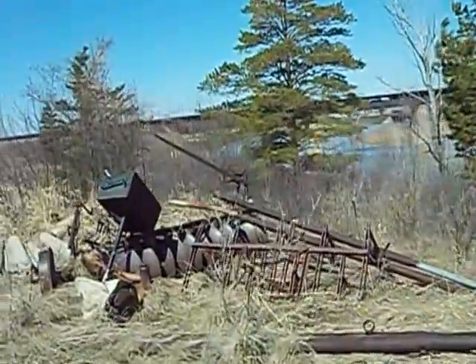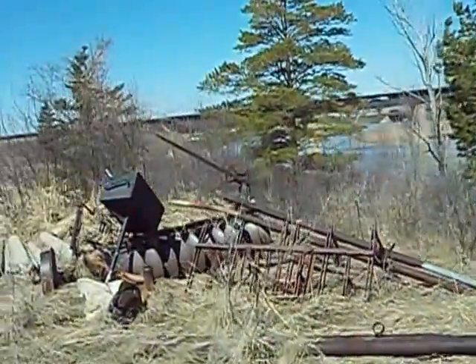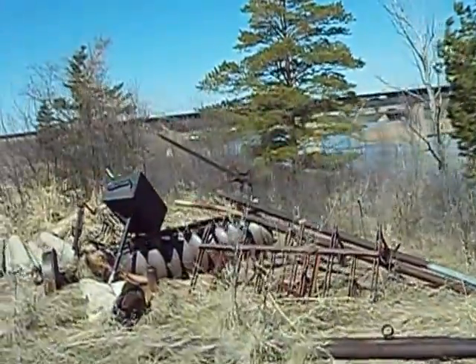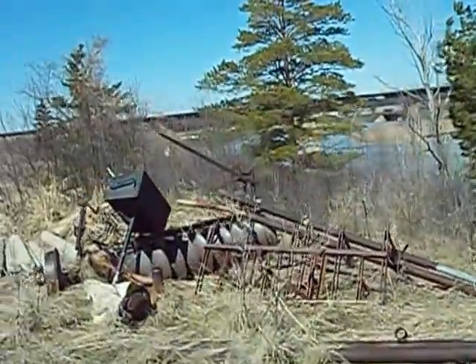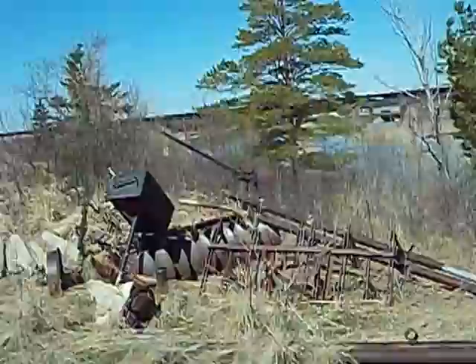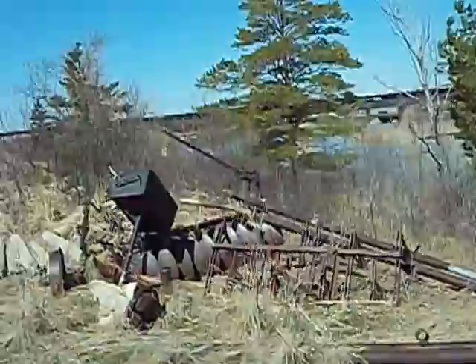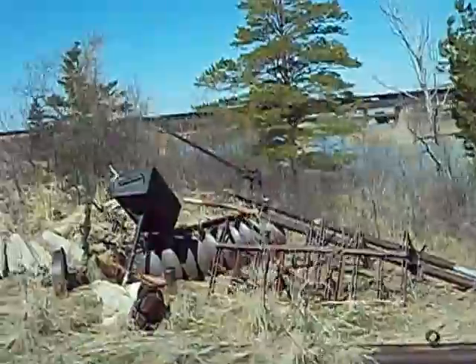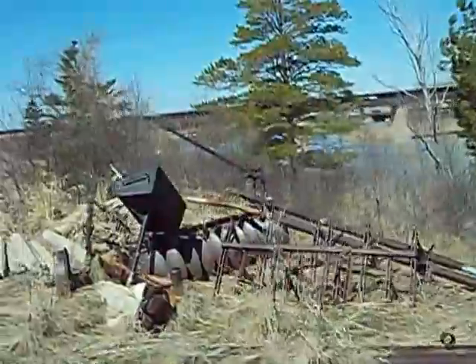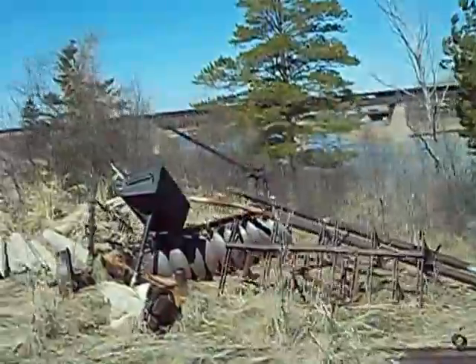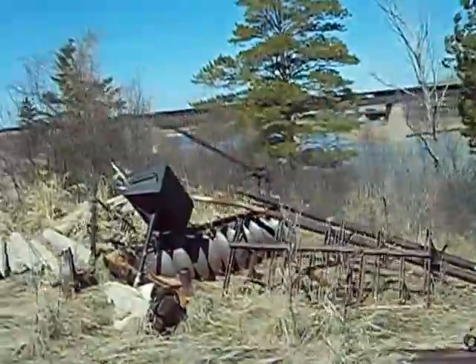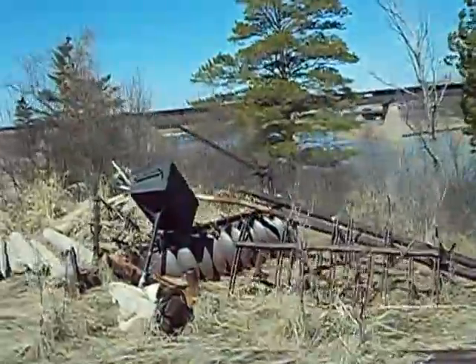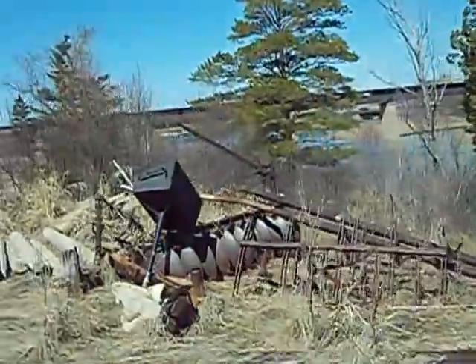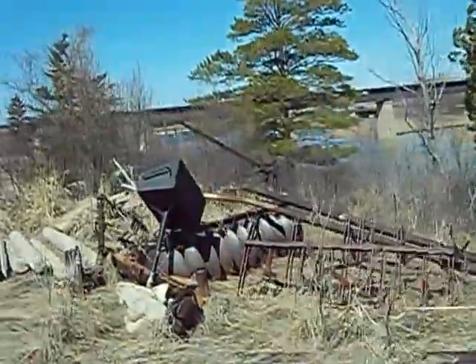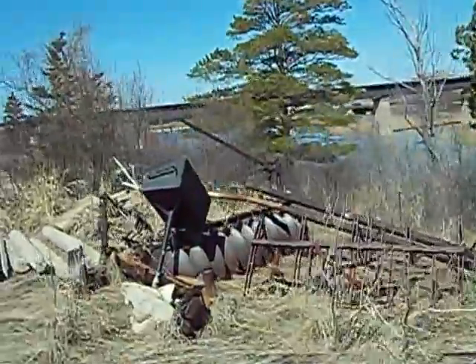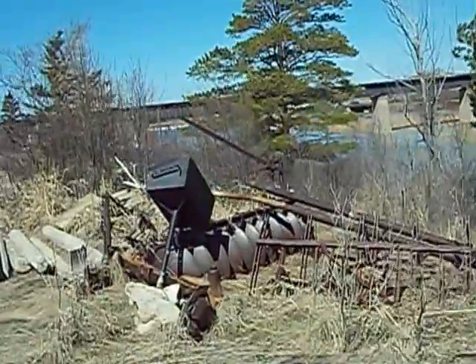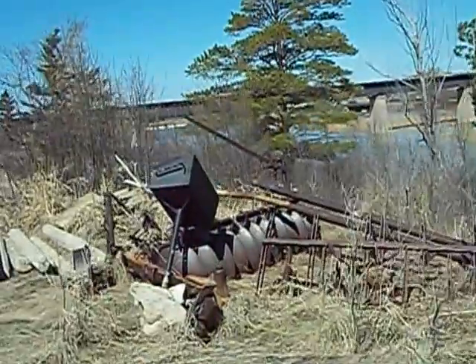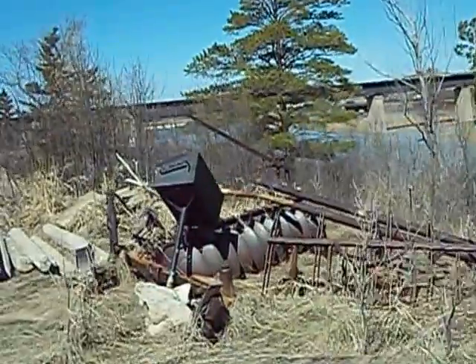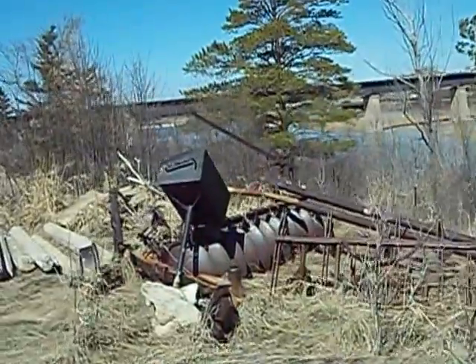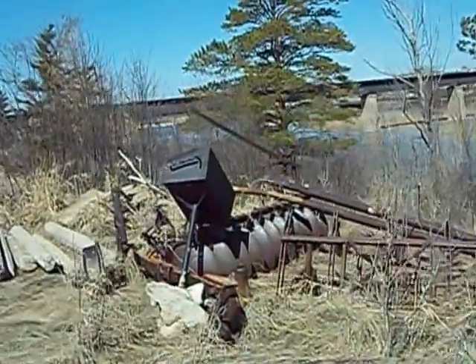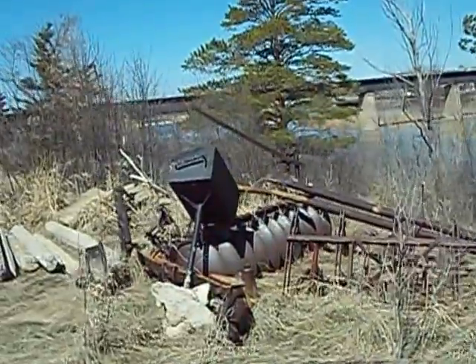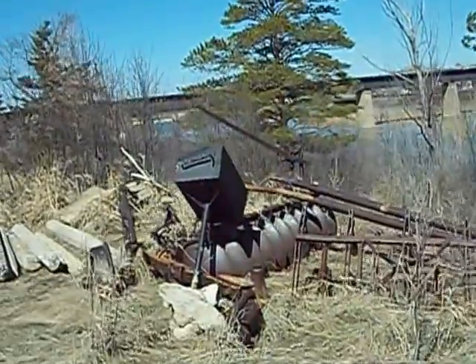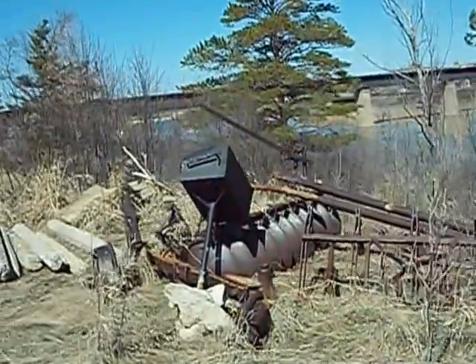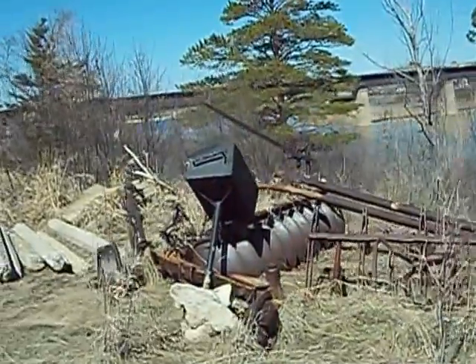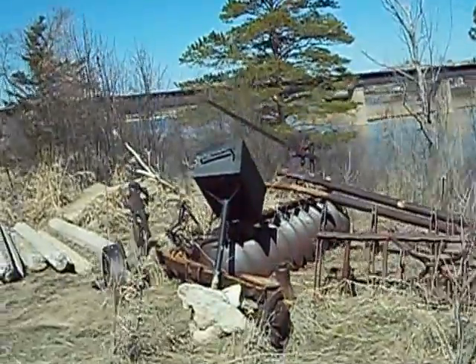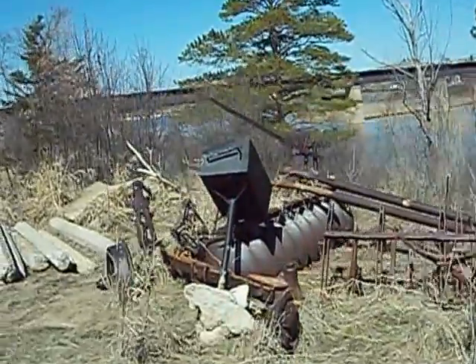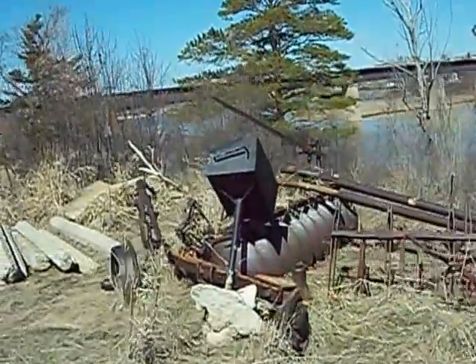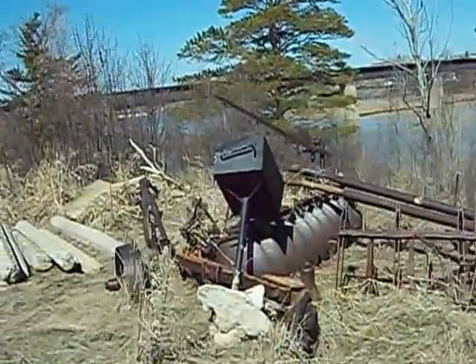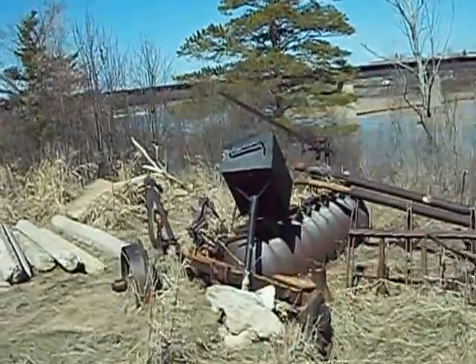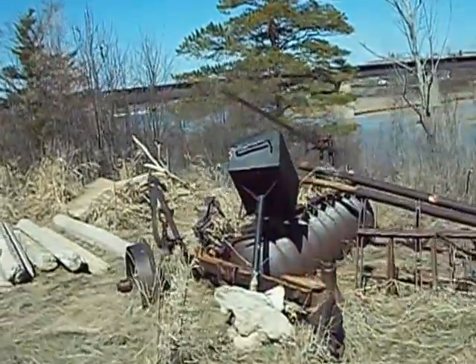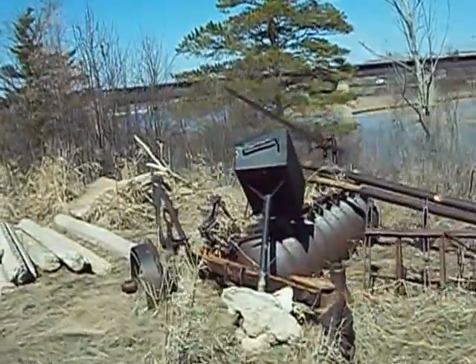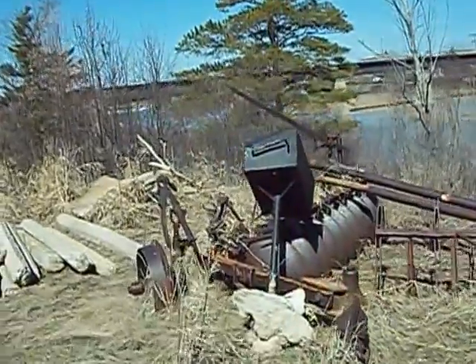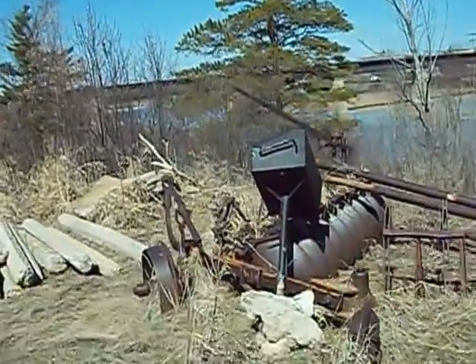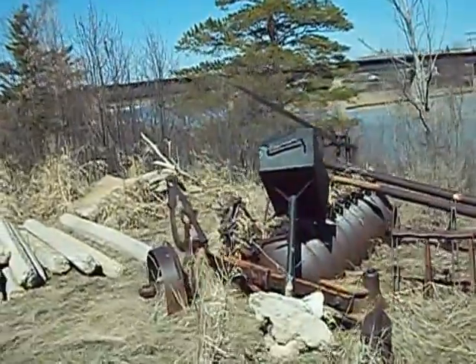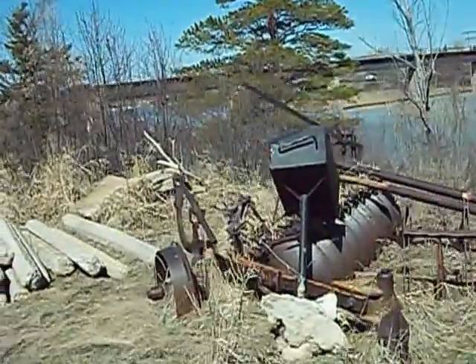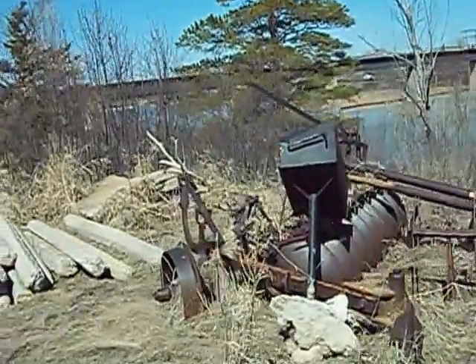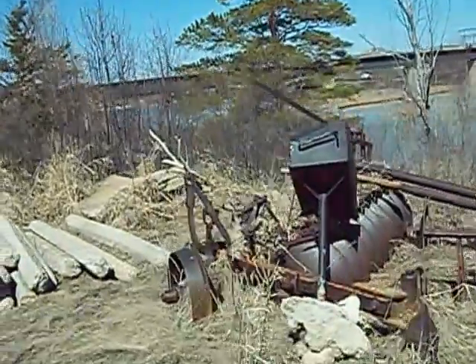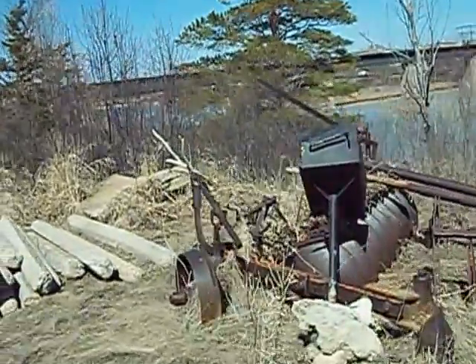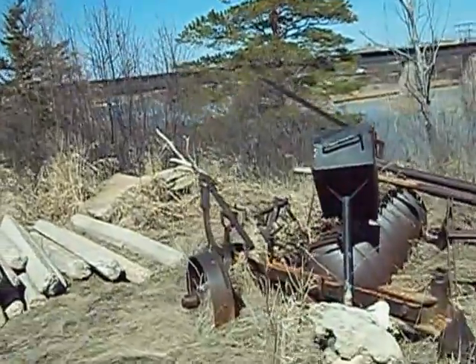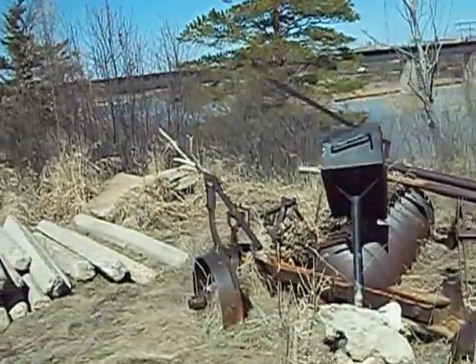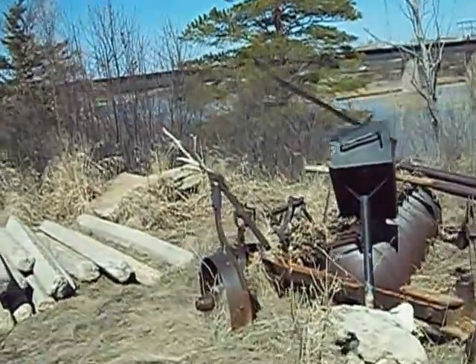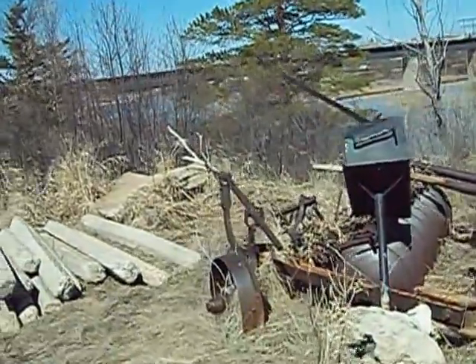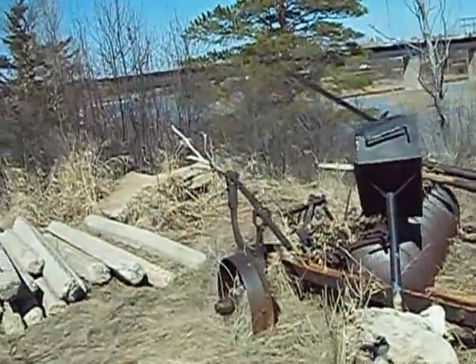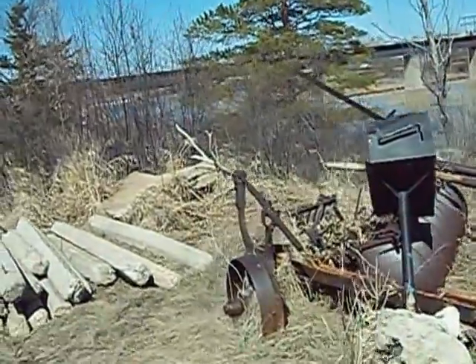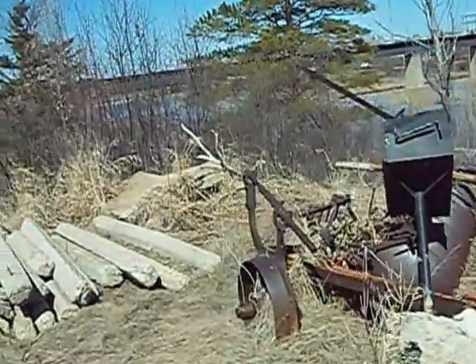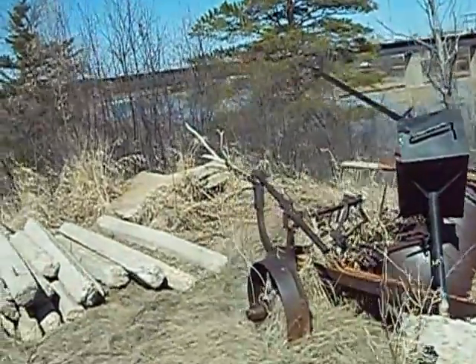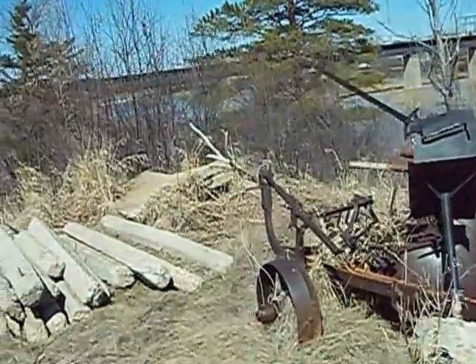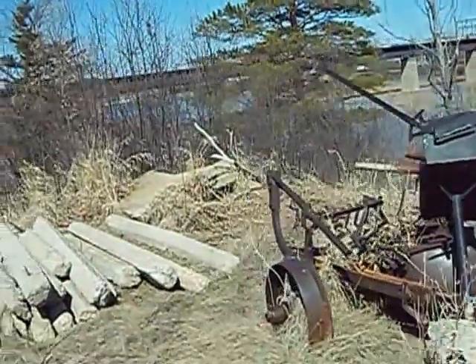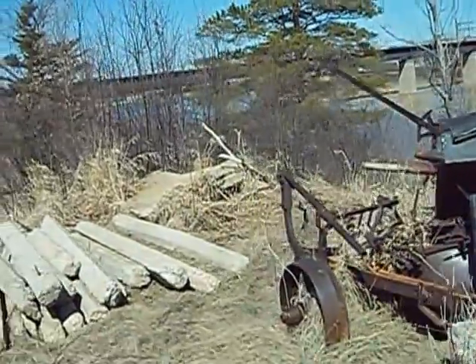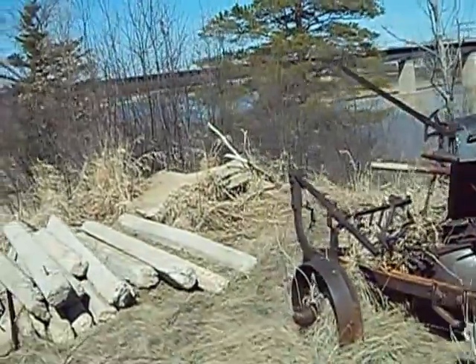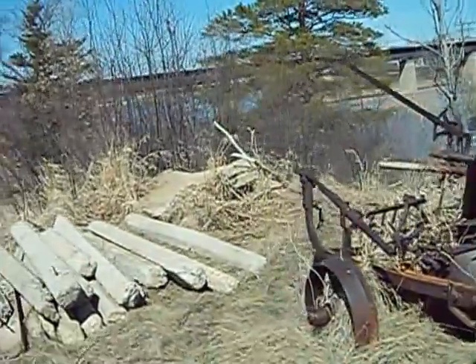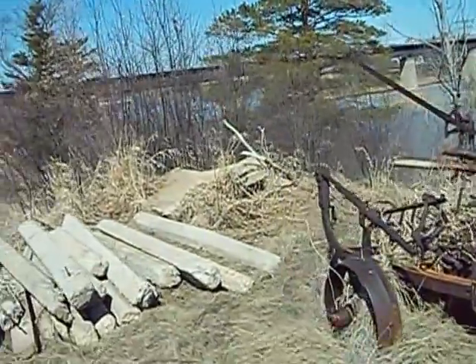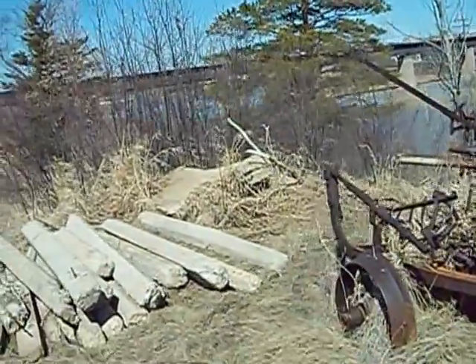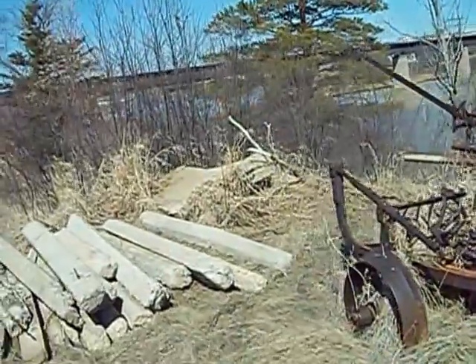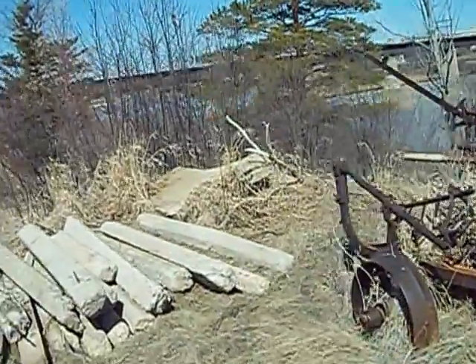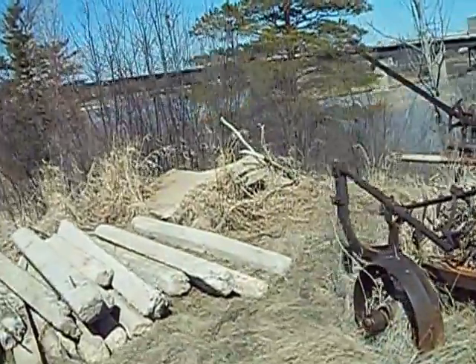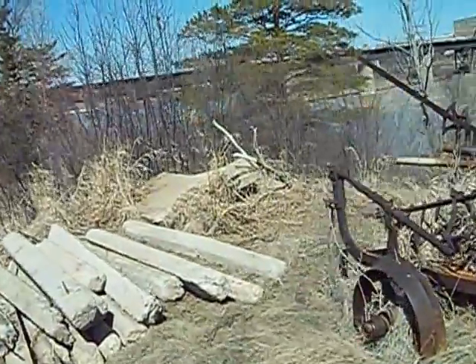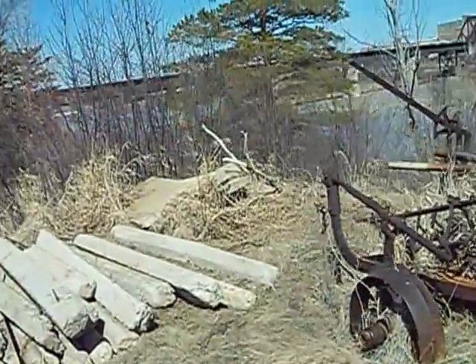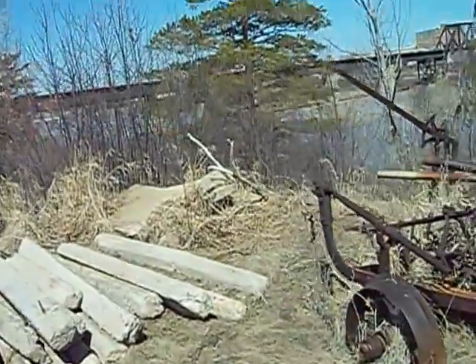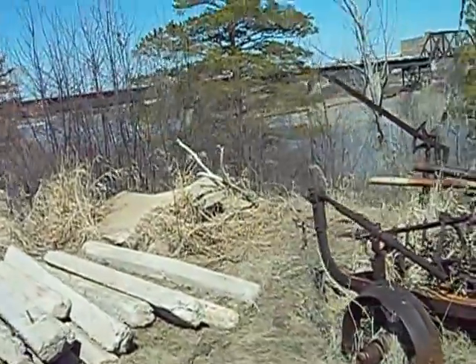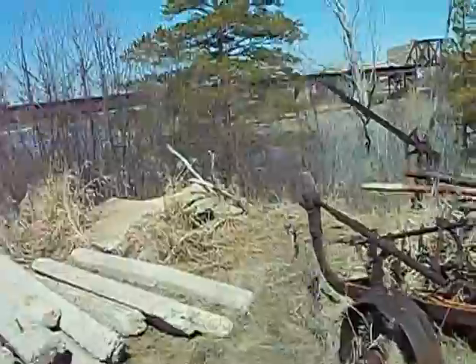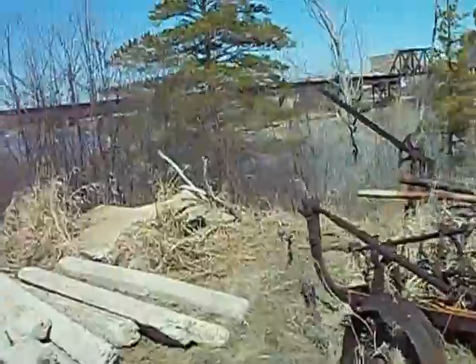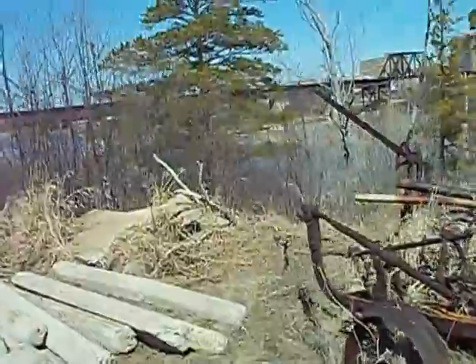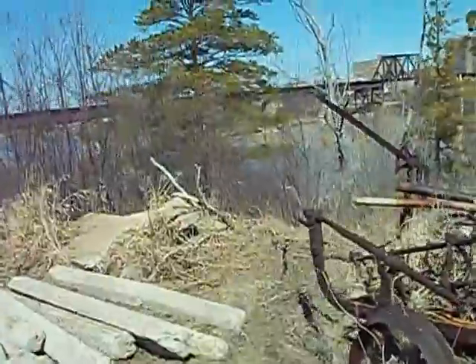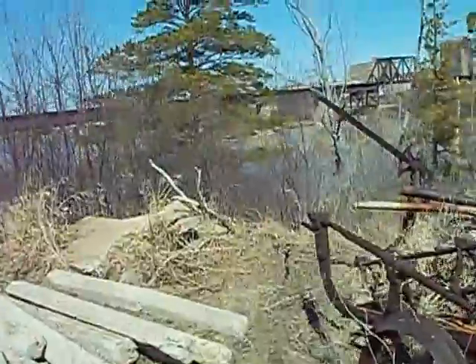Walking past some old machinery here, and just a waste dump of some sort of water.